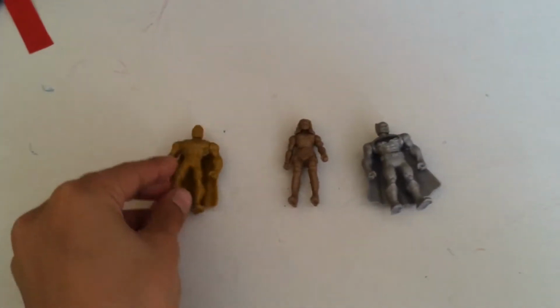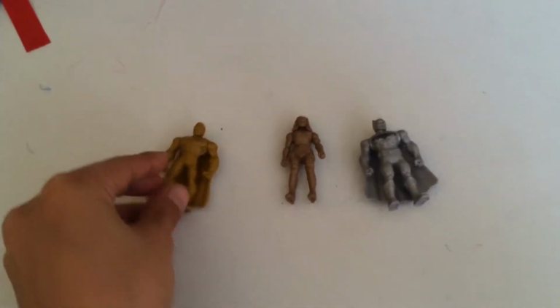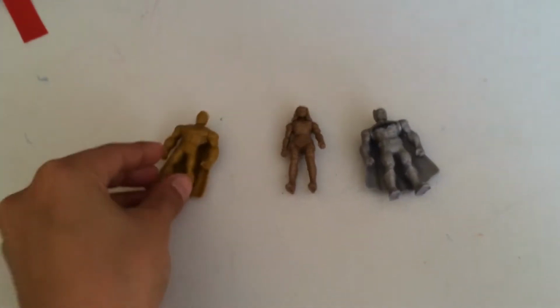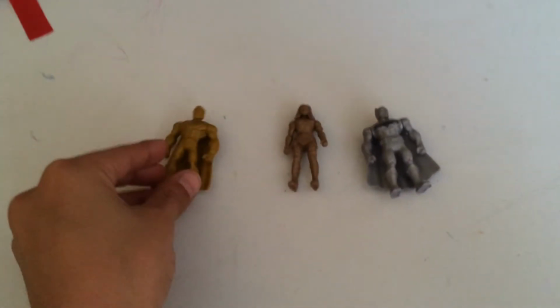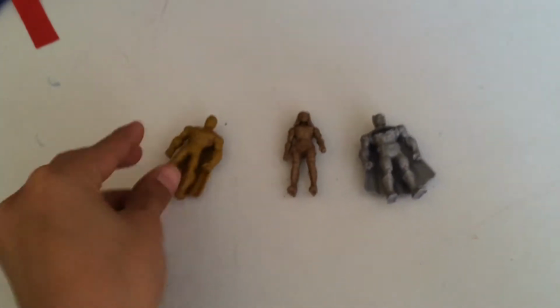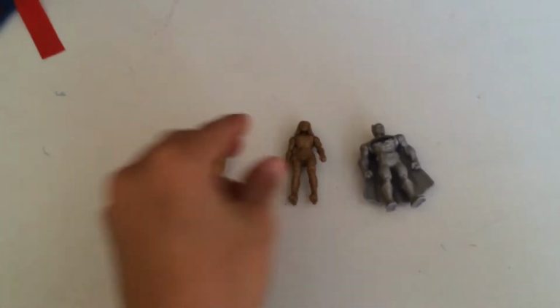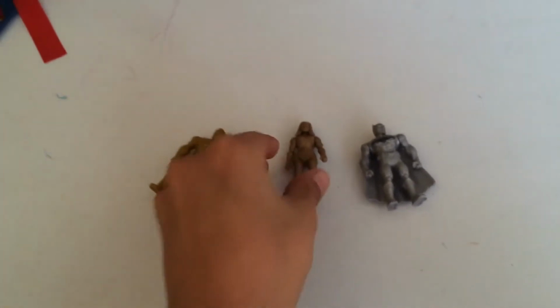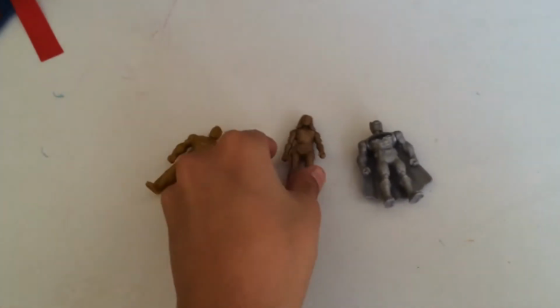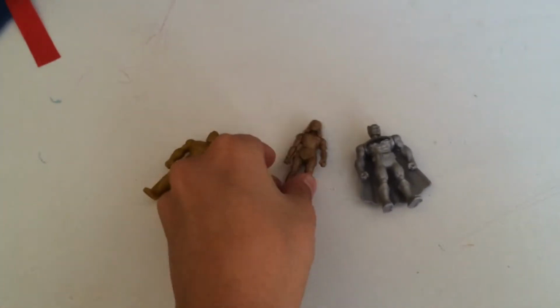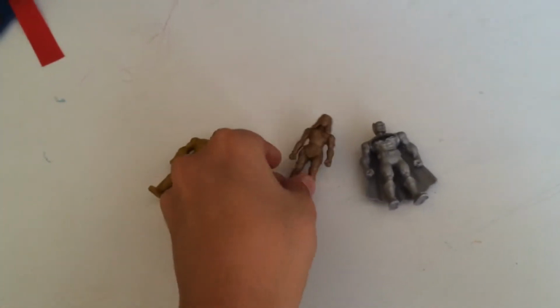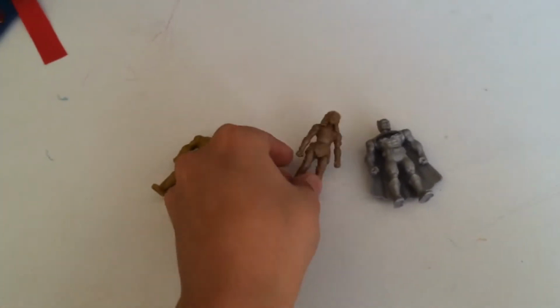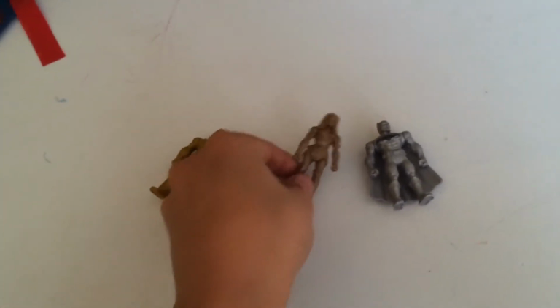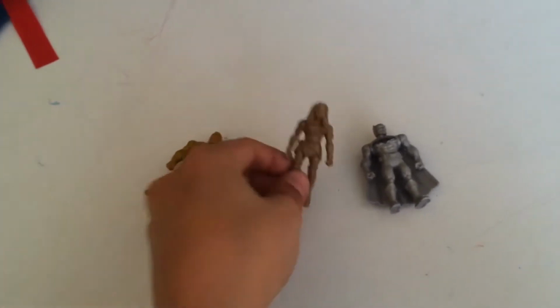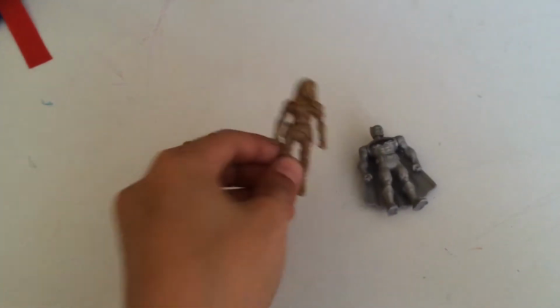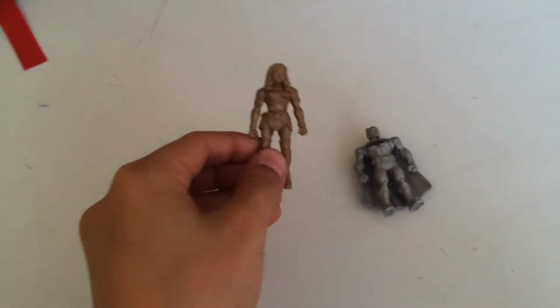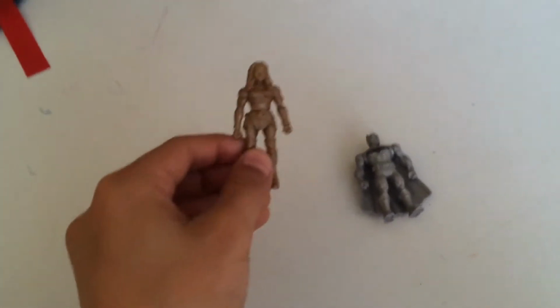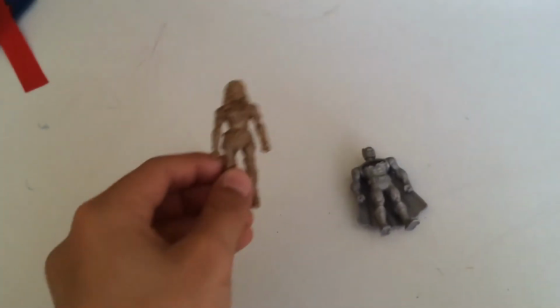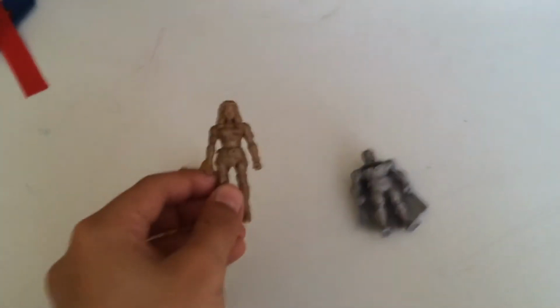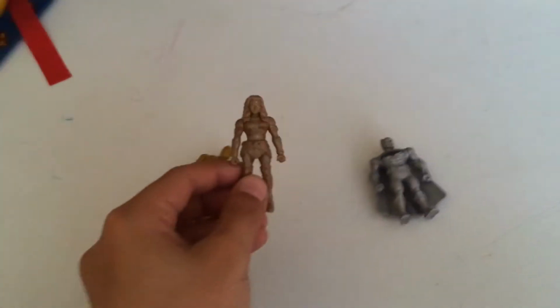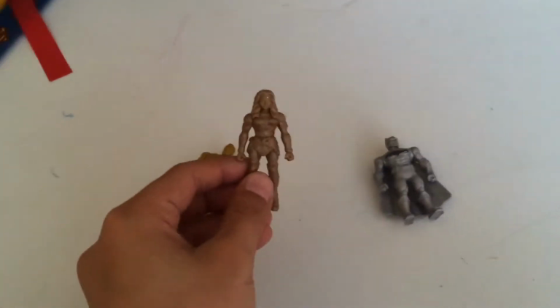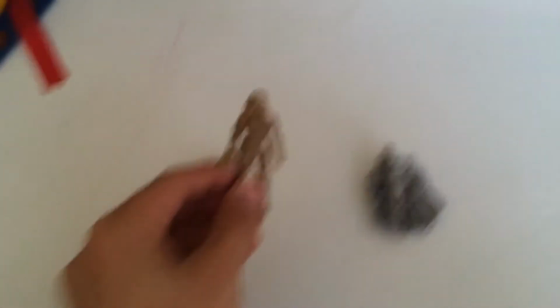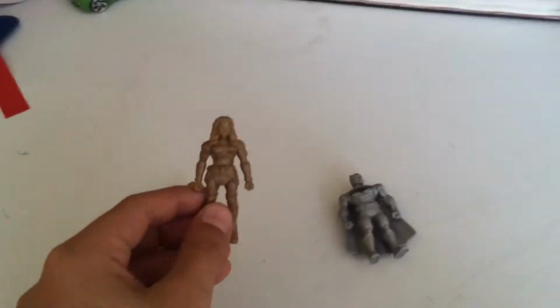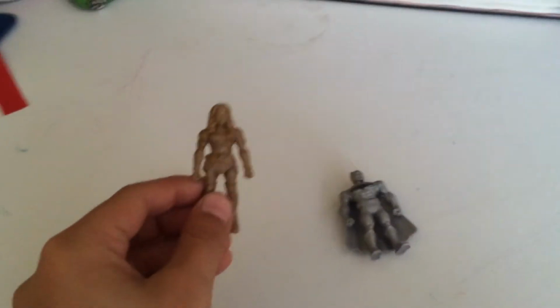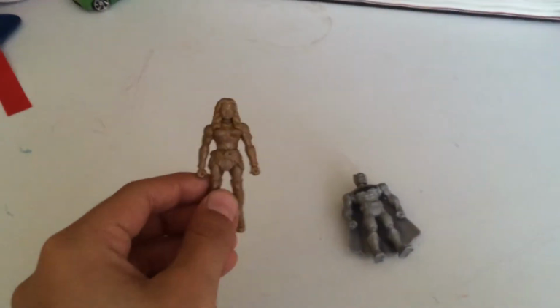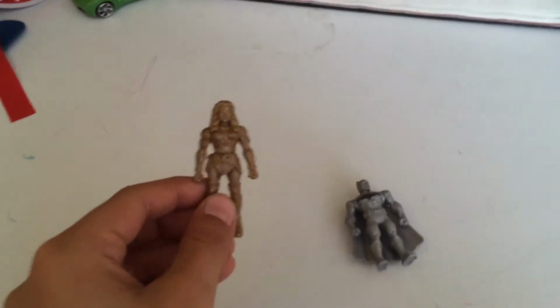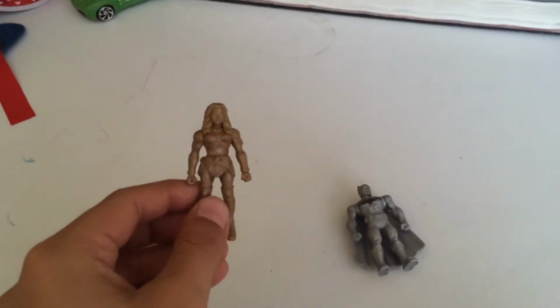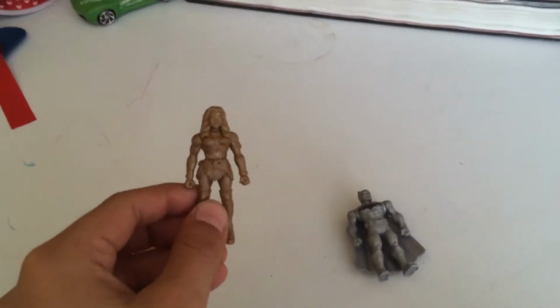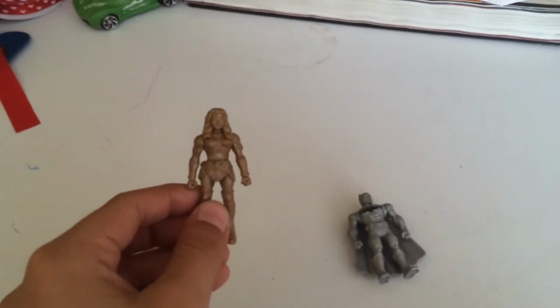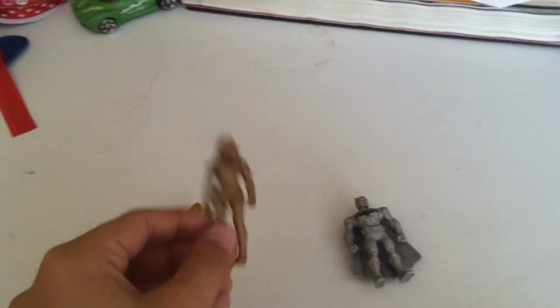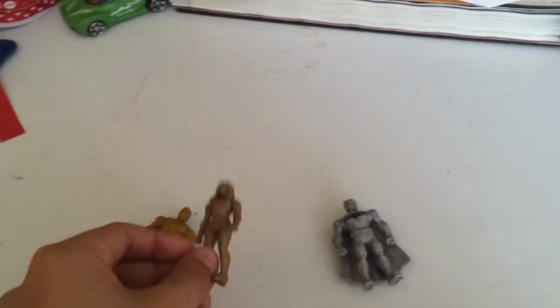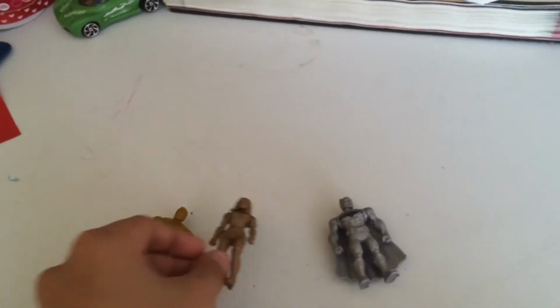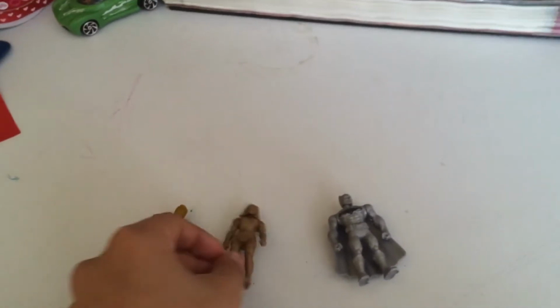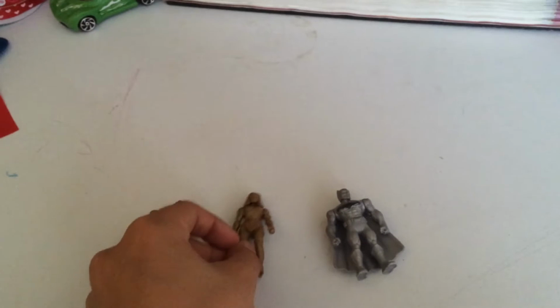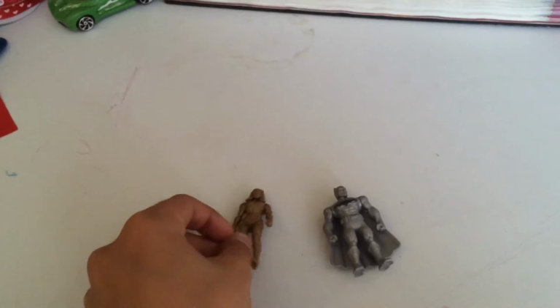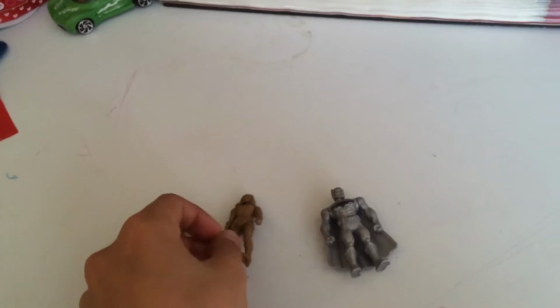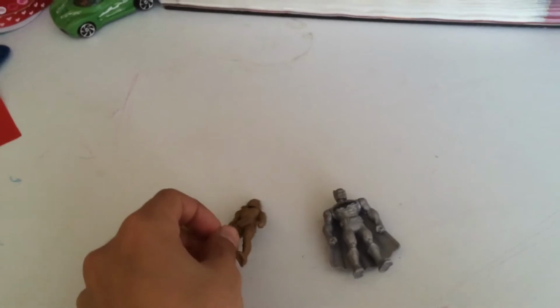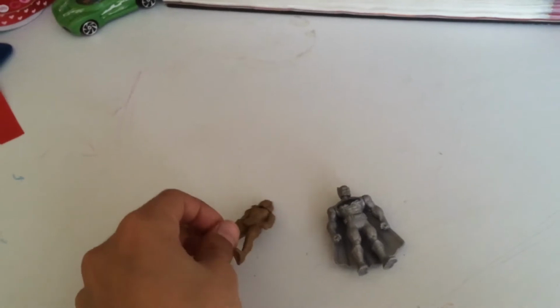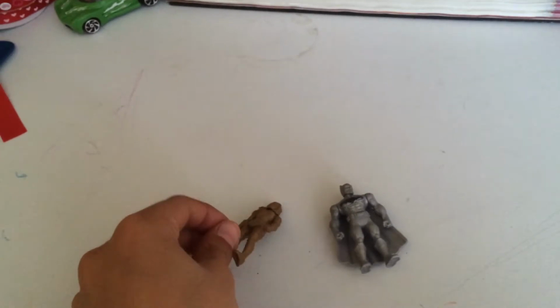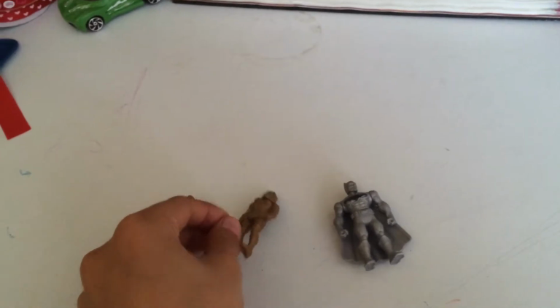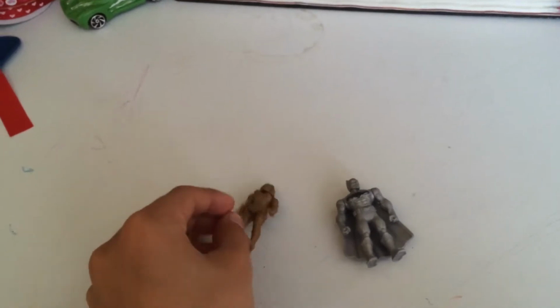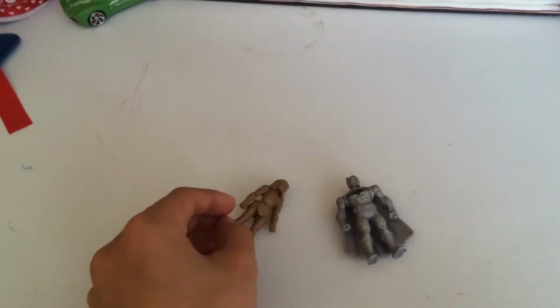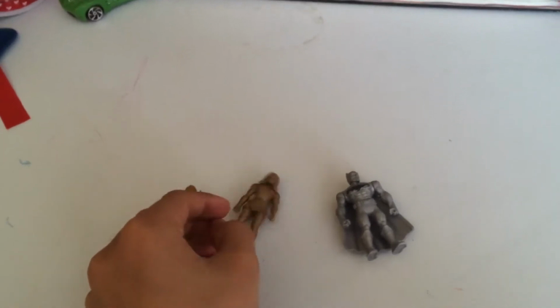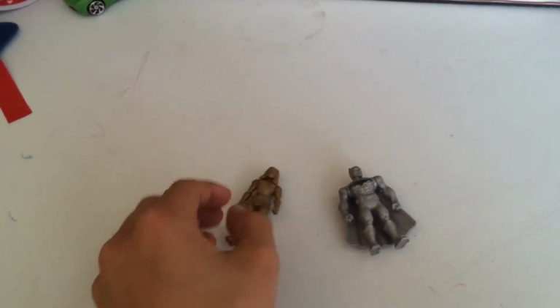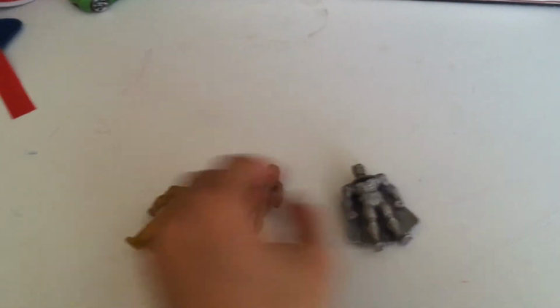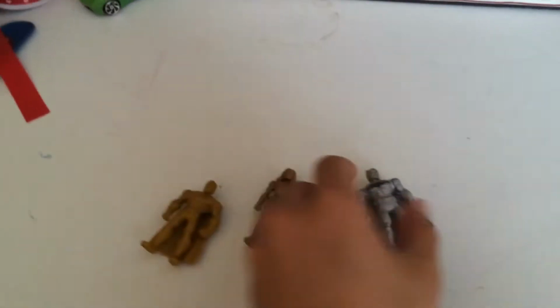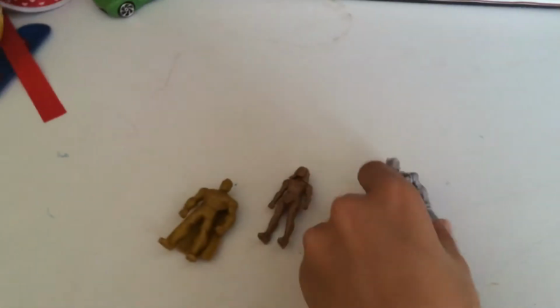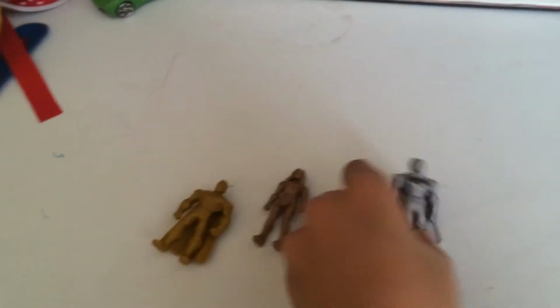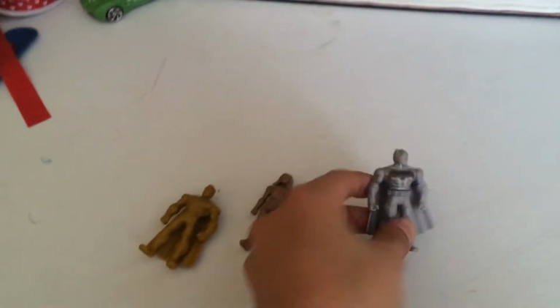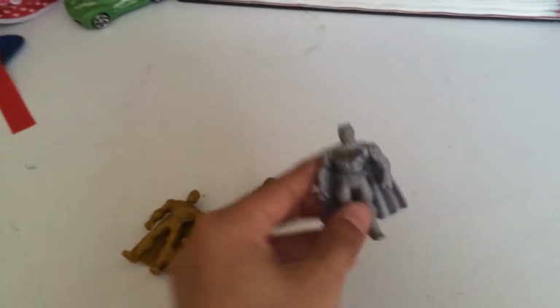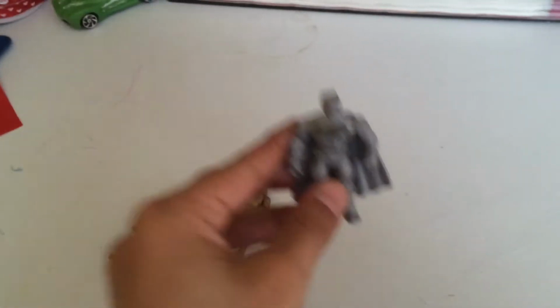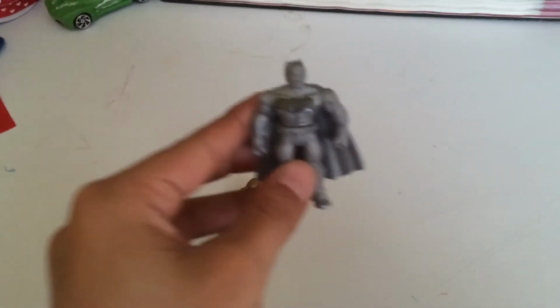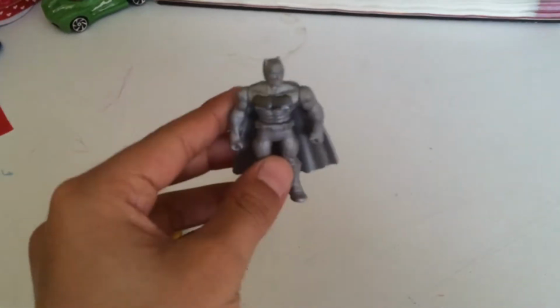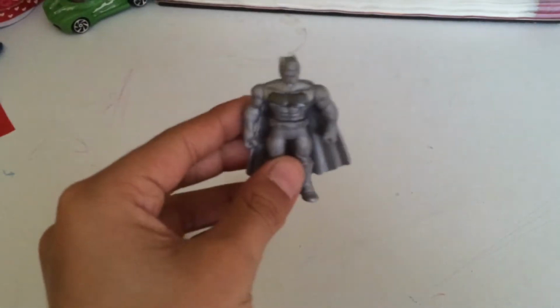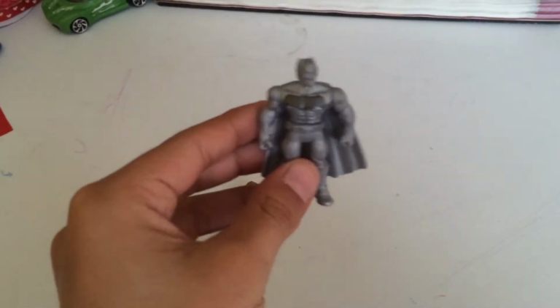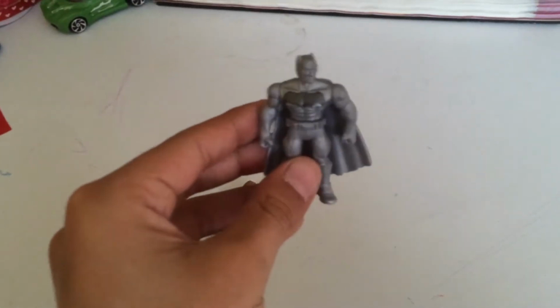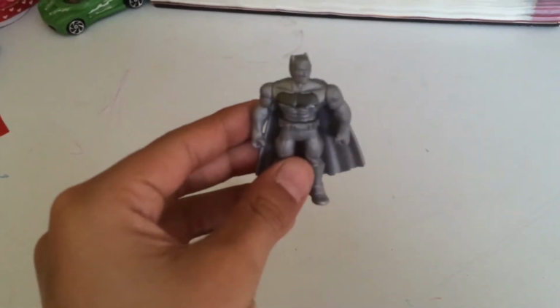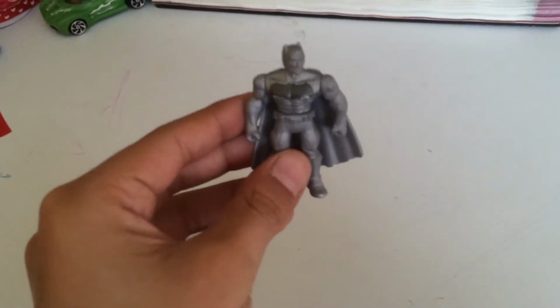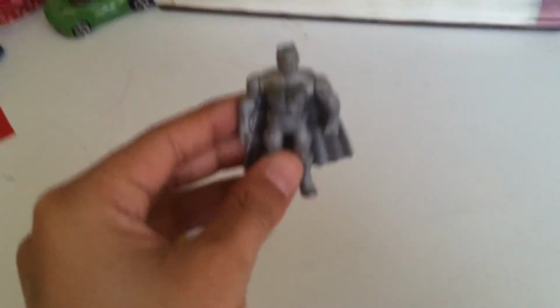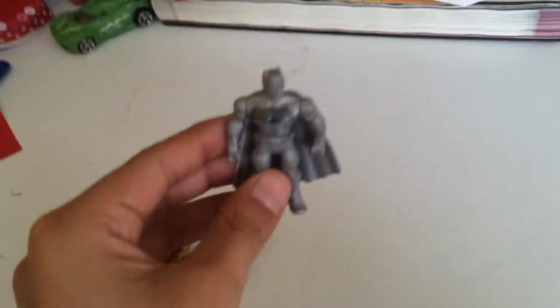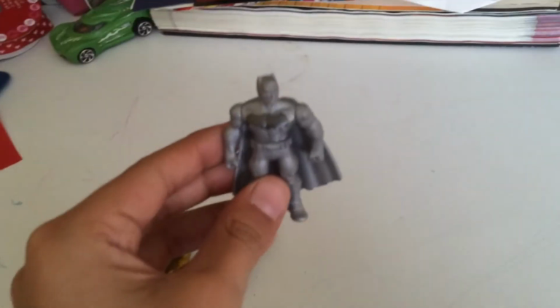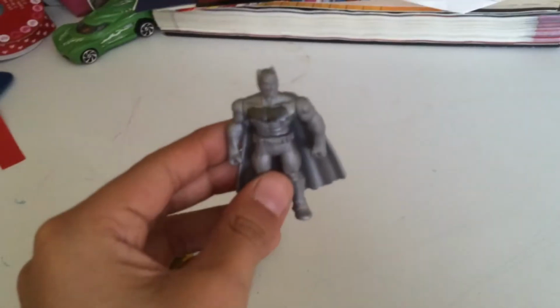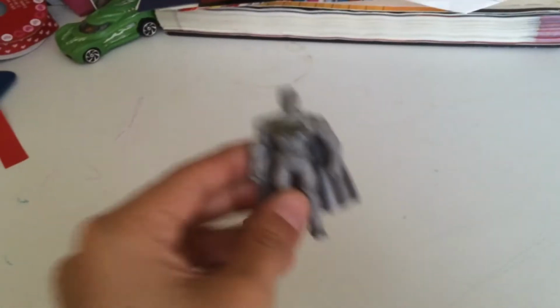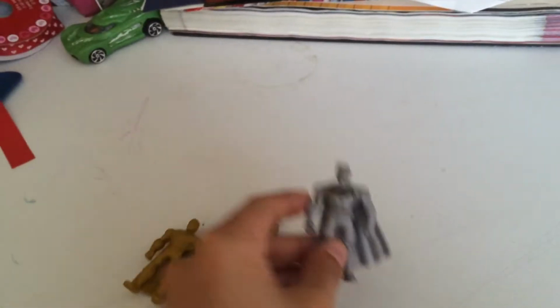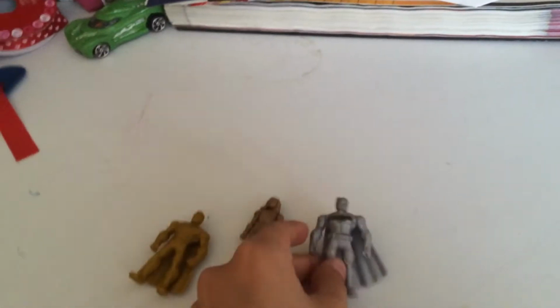These are all metallics. We got Wonder Woman. We also have the Batman.